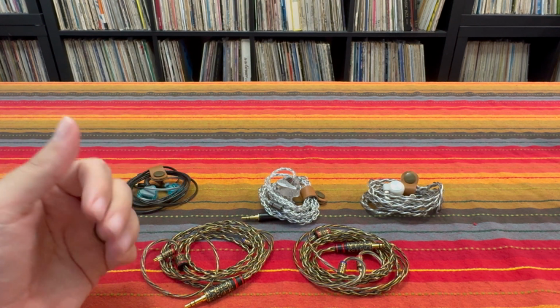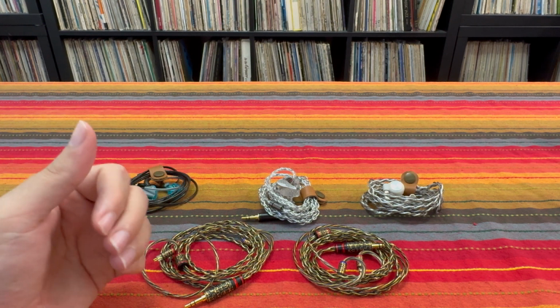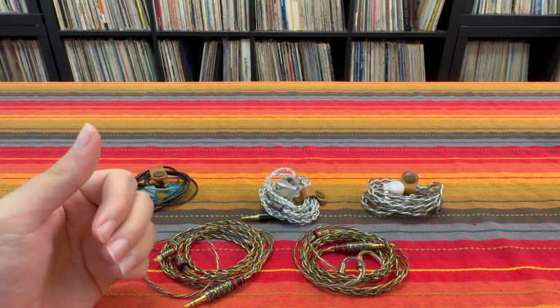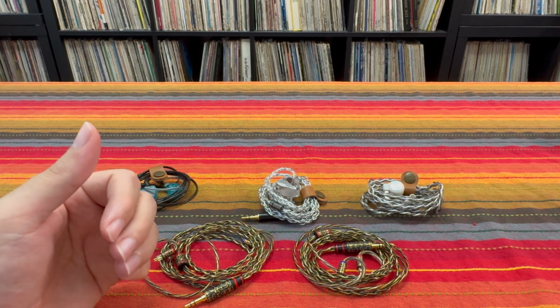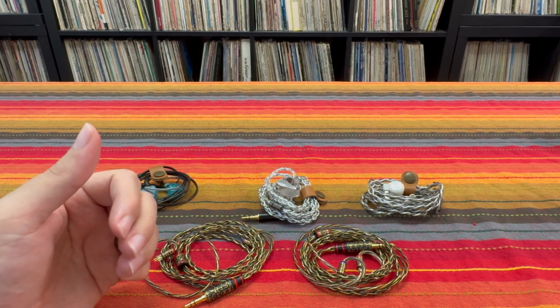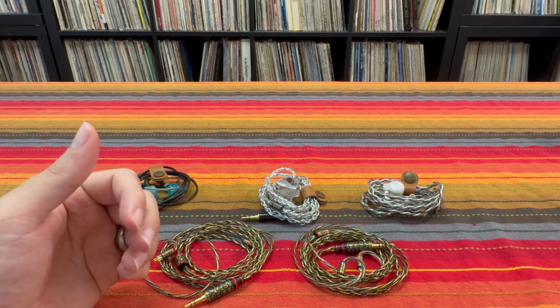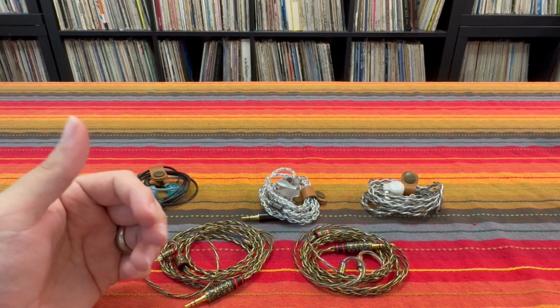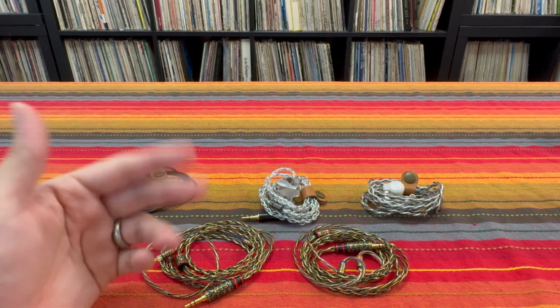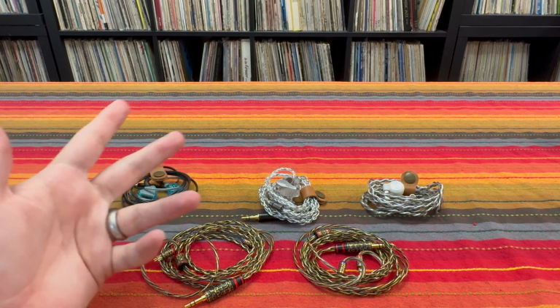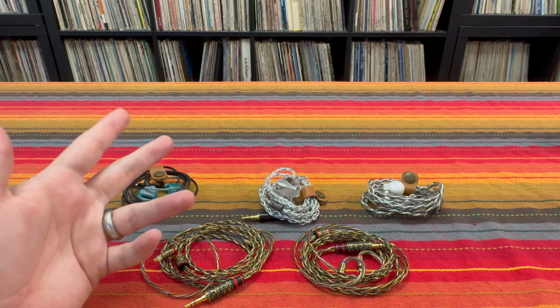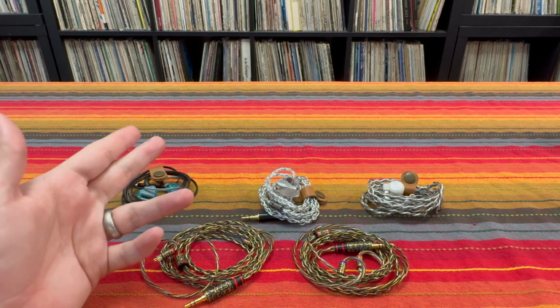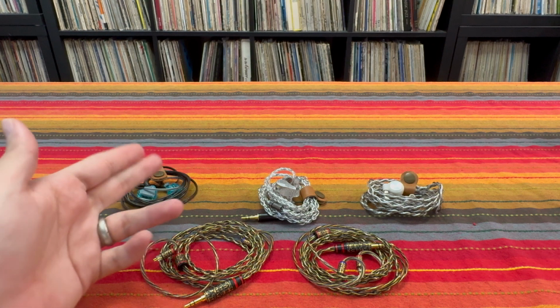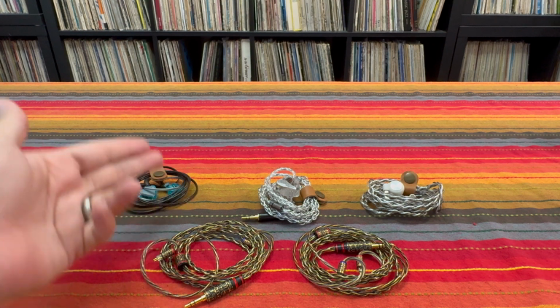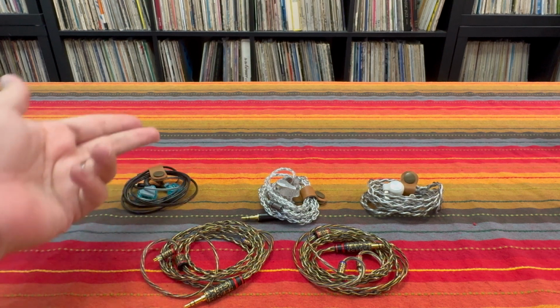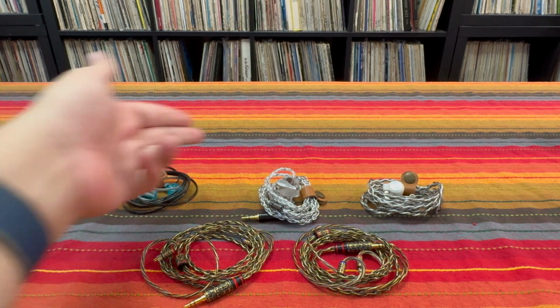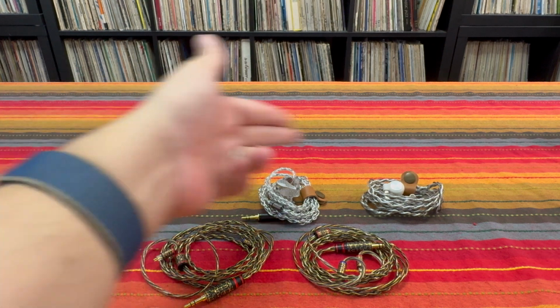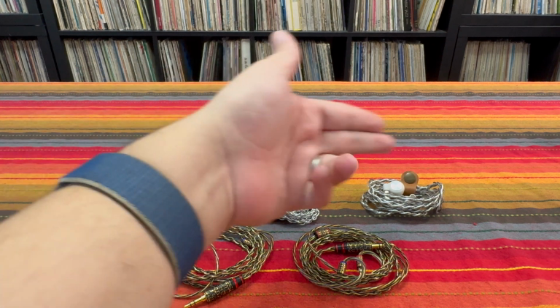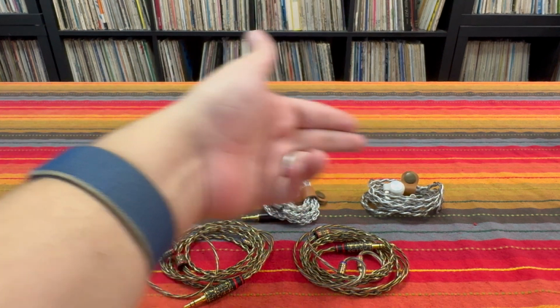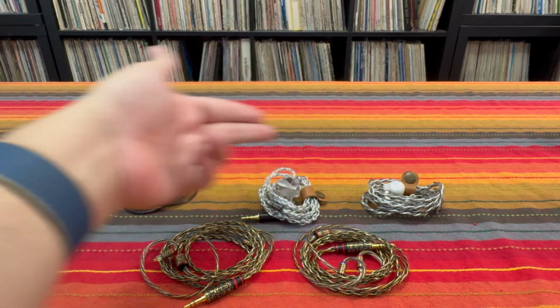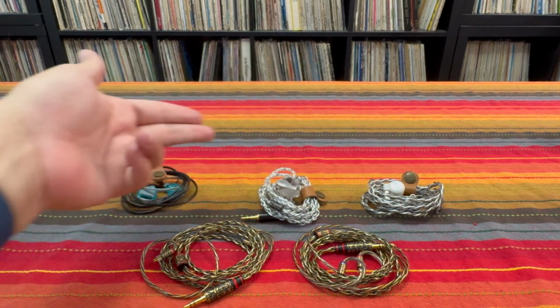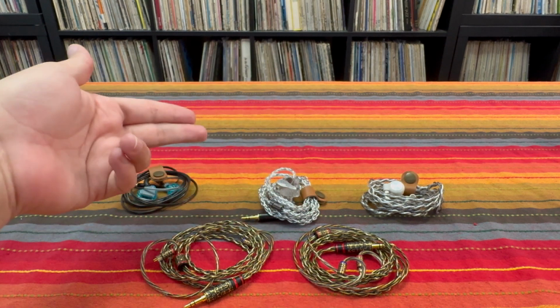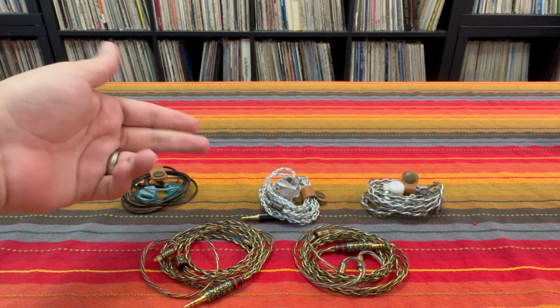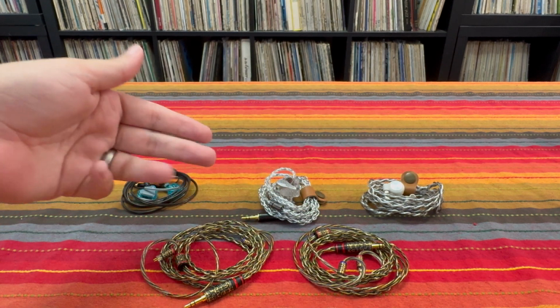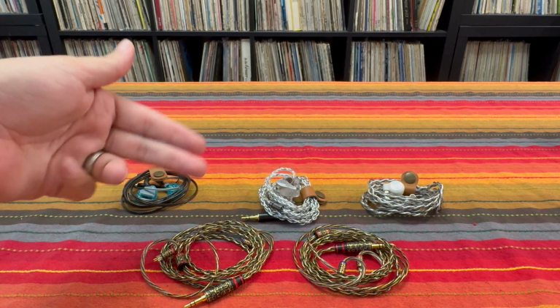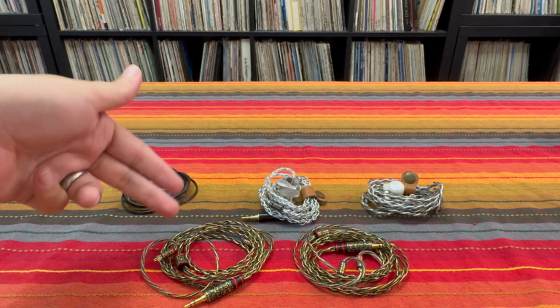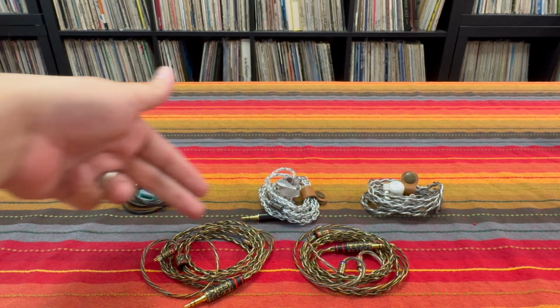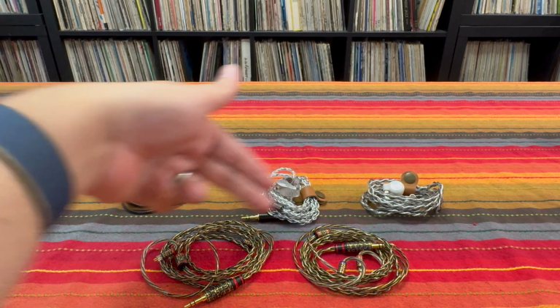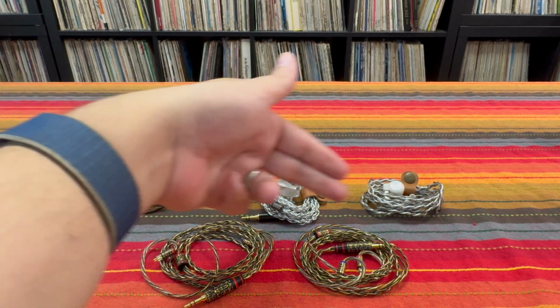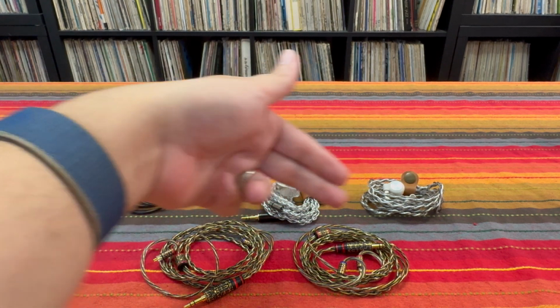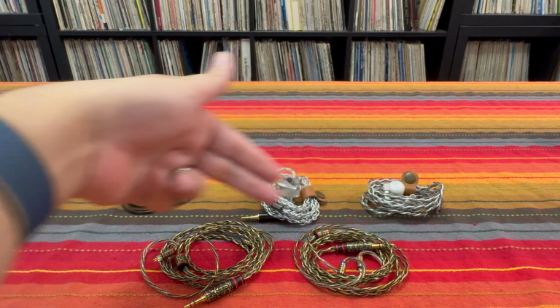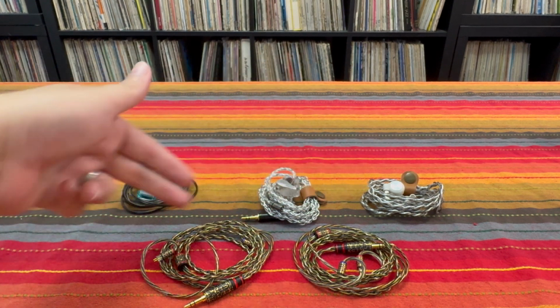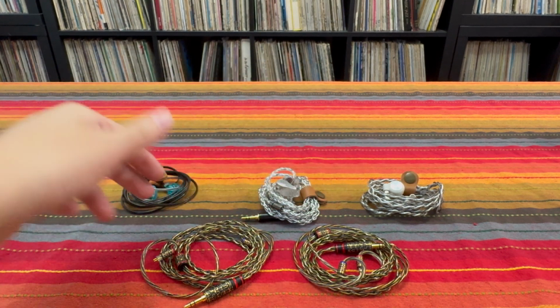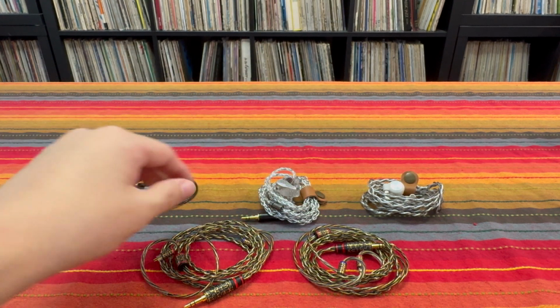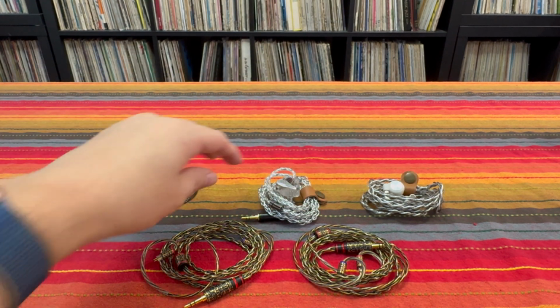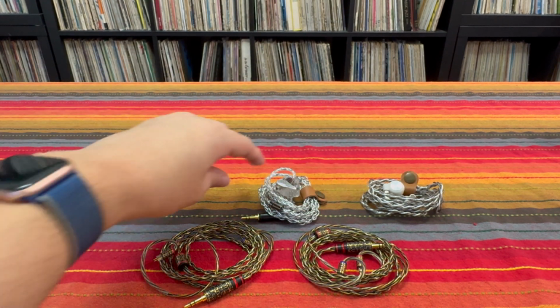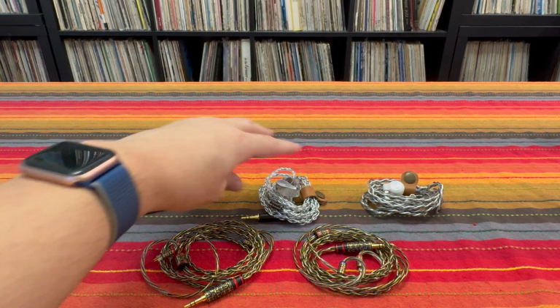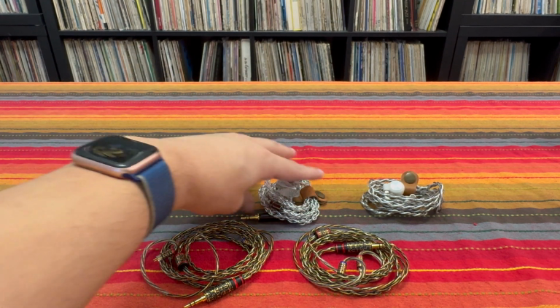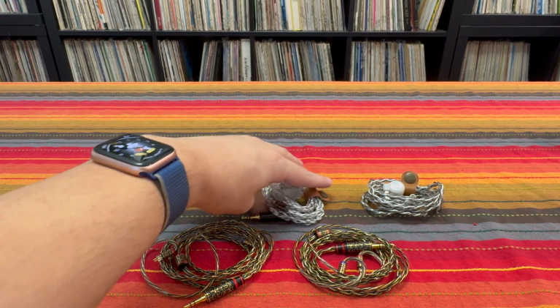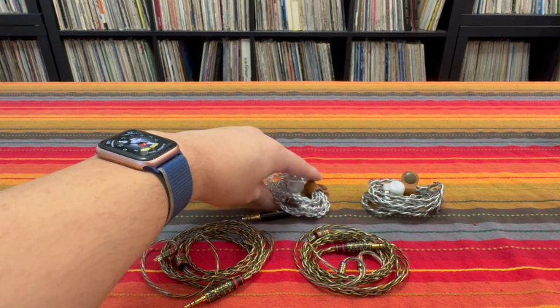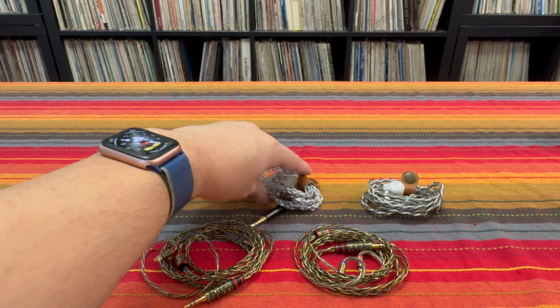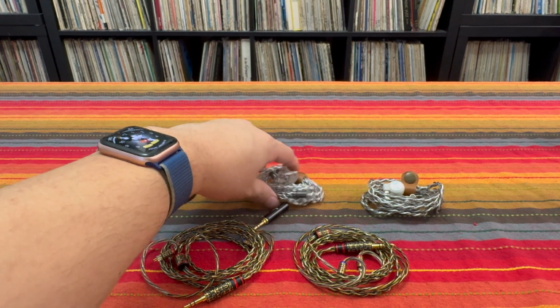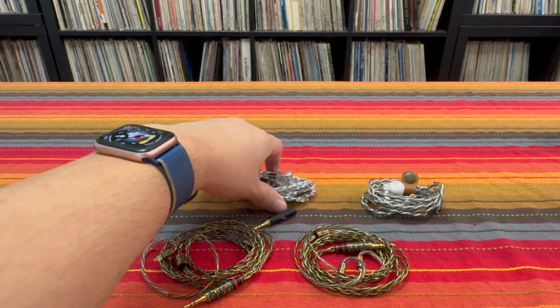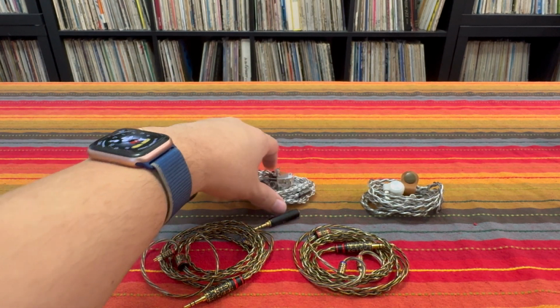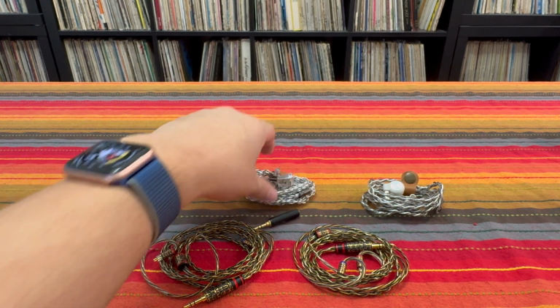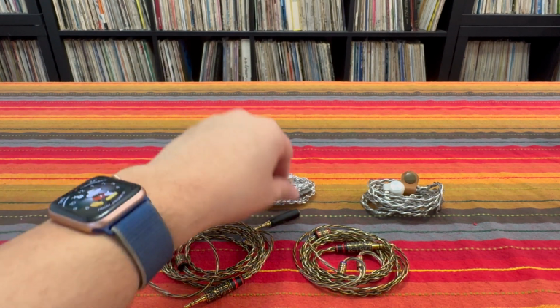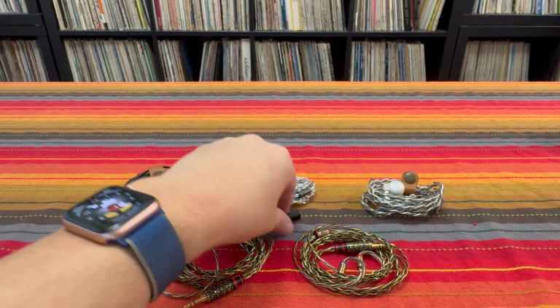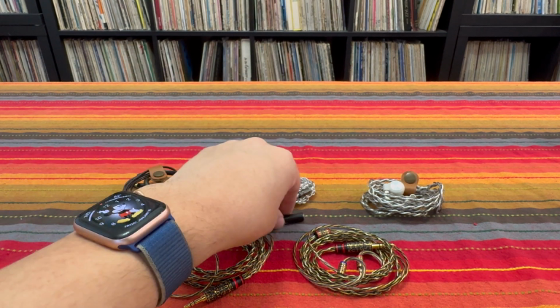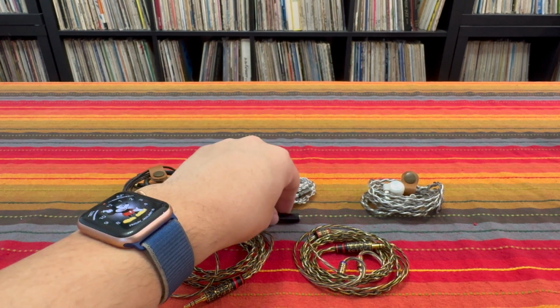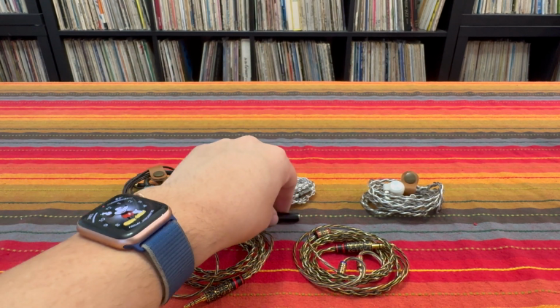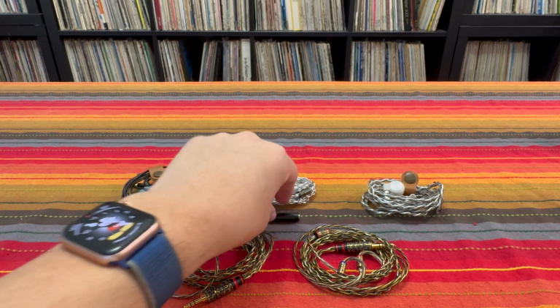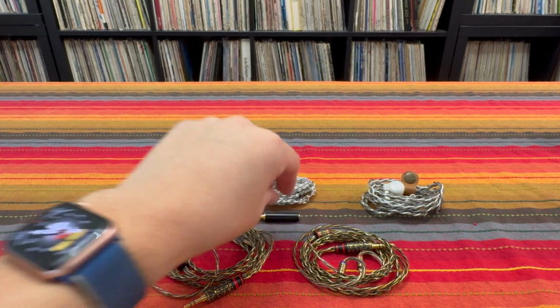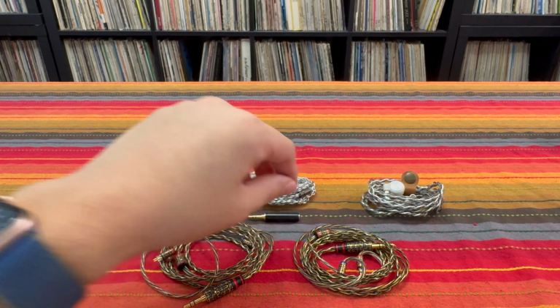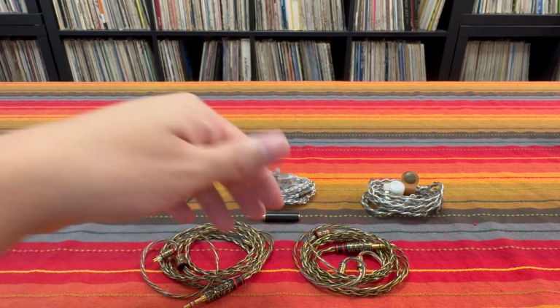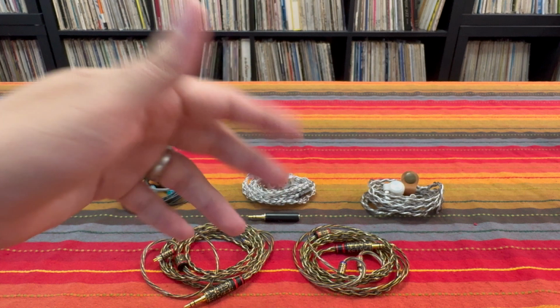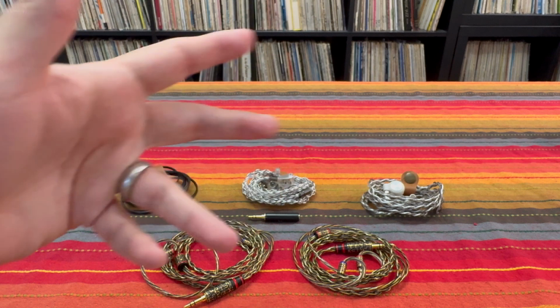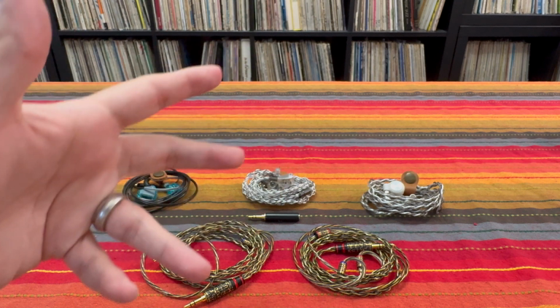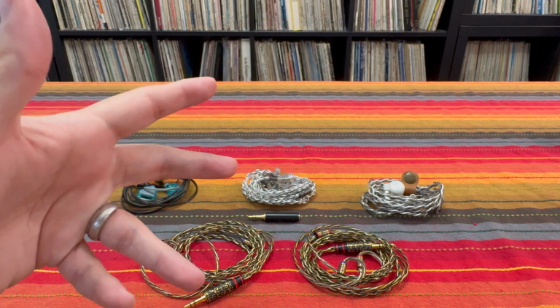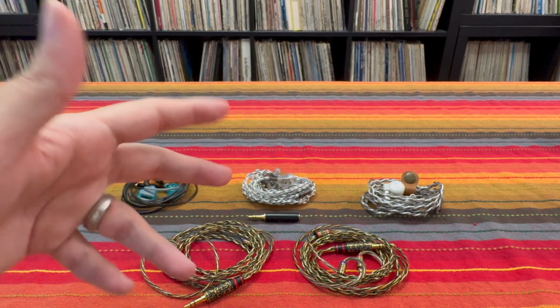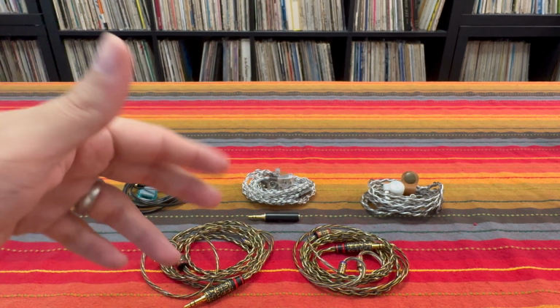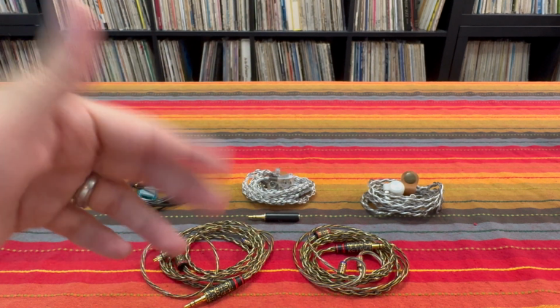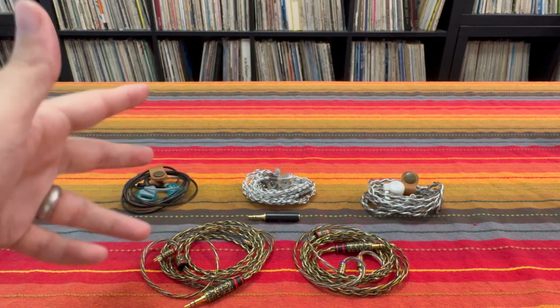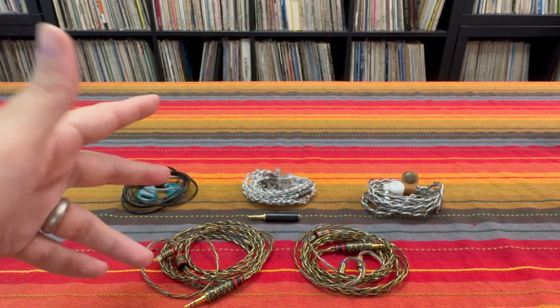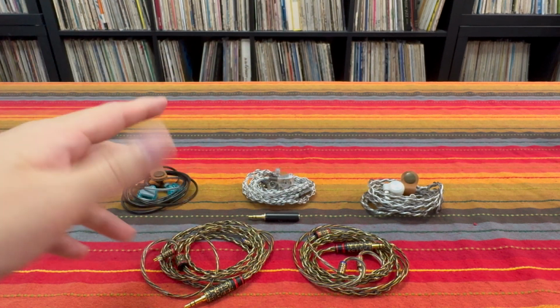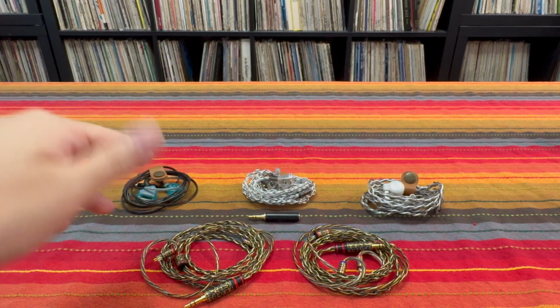I did notice a small change in the AwfulMagic One because it has passive filtering components in front of it that change the sound signal to make it more easy for the balanced armature to drive. So adding impedance would change the behavior of that circuitry. But other than that, all the planars and single DDs I tried exhibited no real change in frequency response.